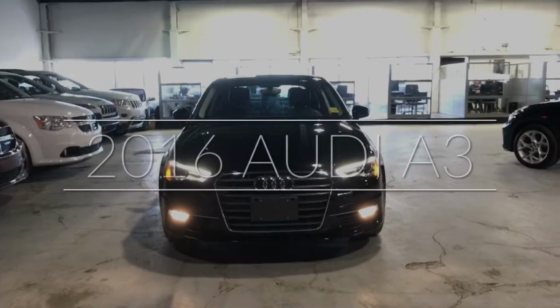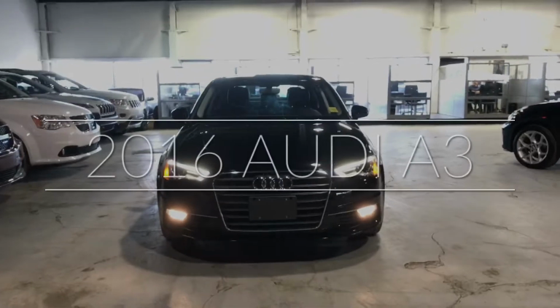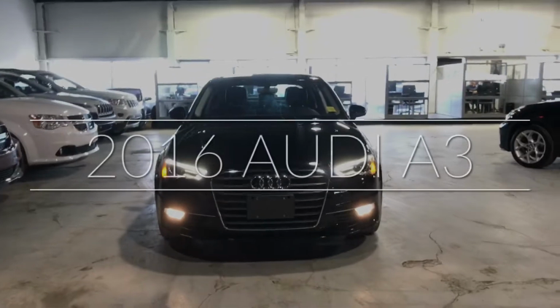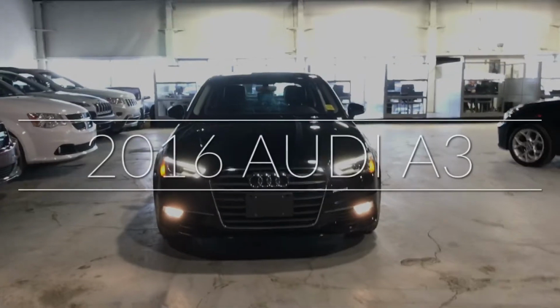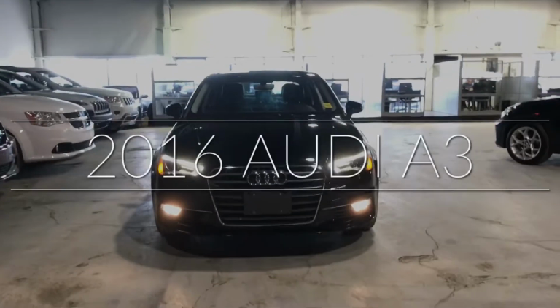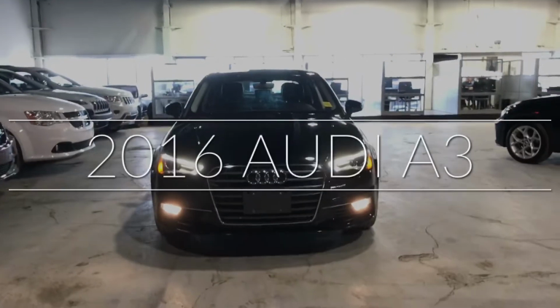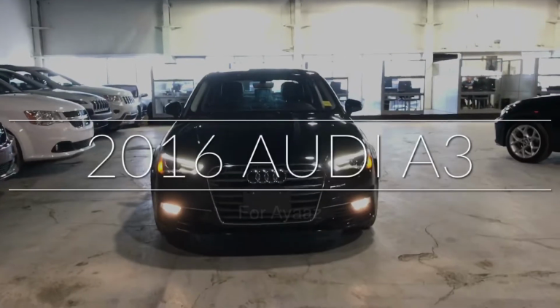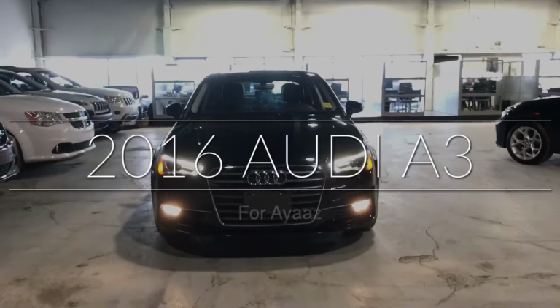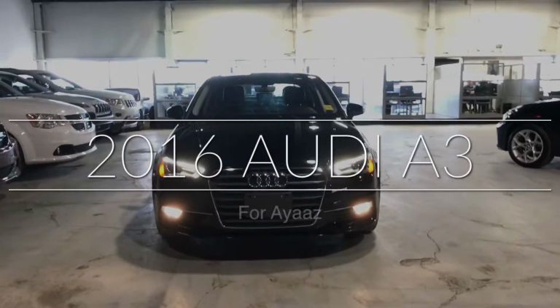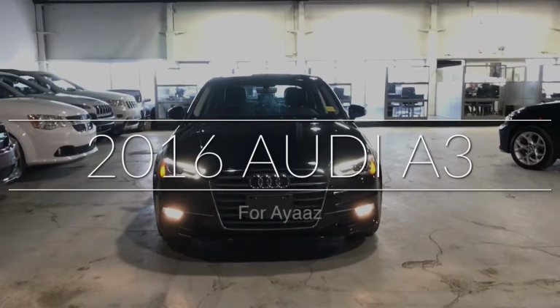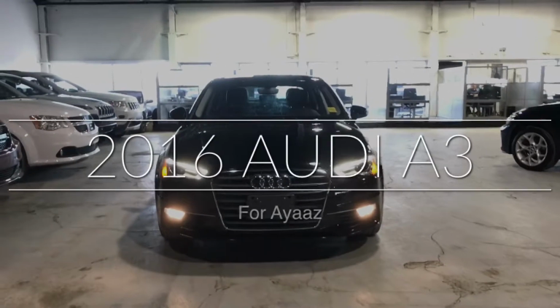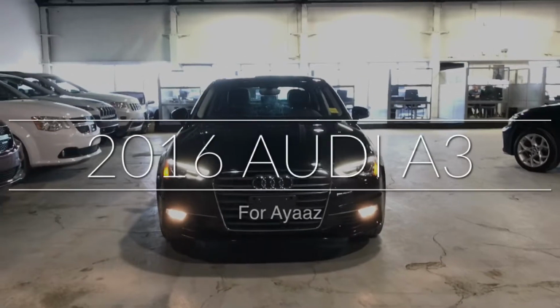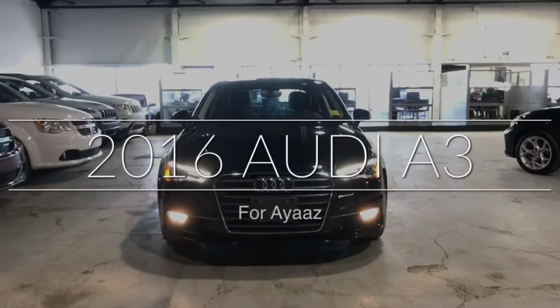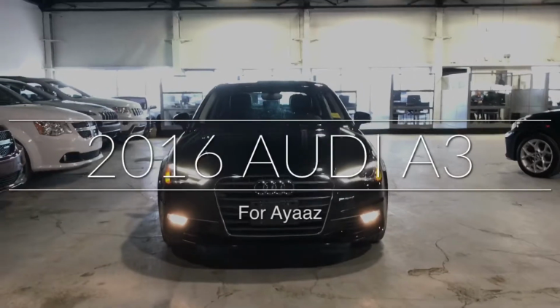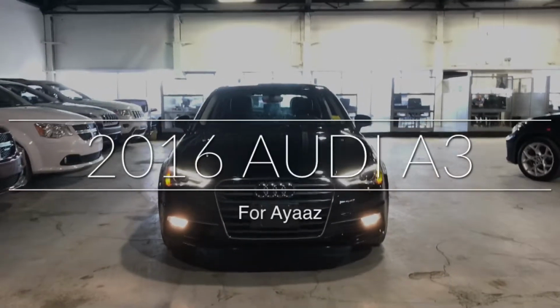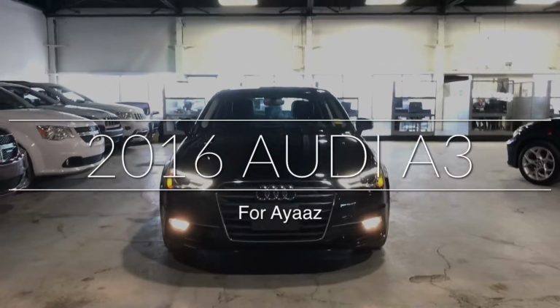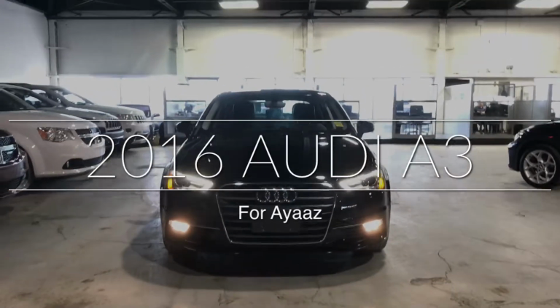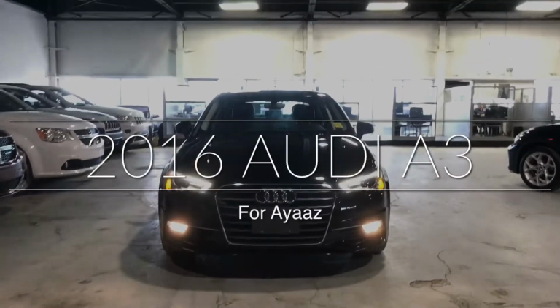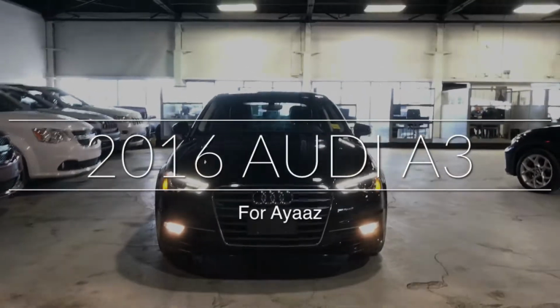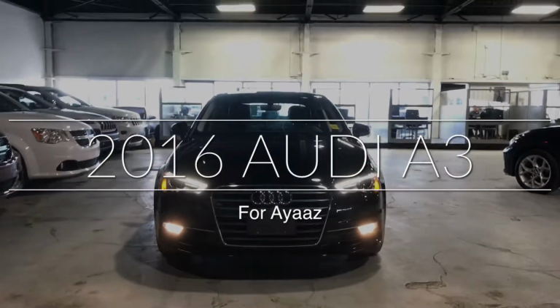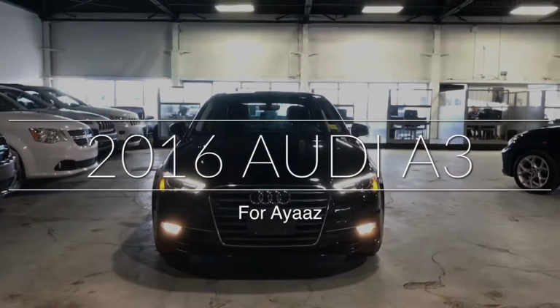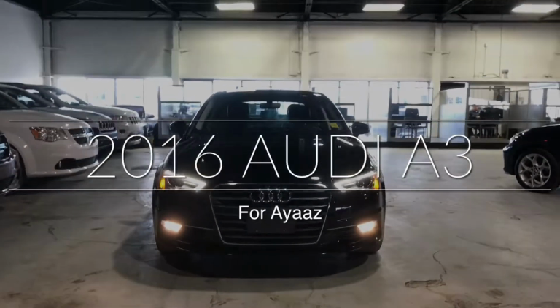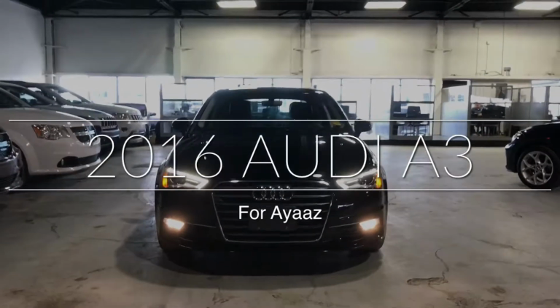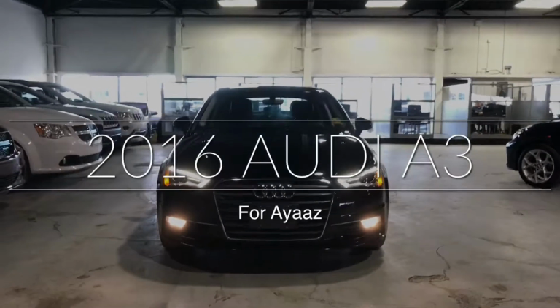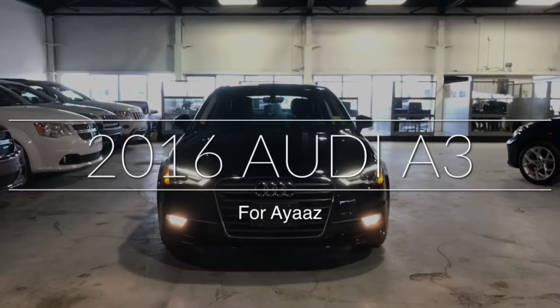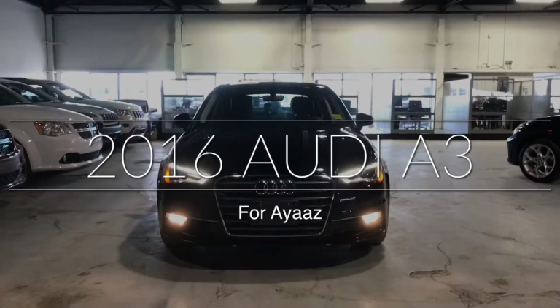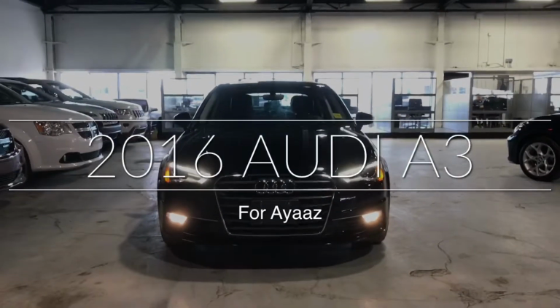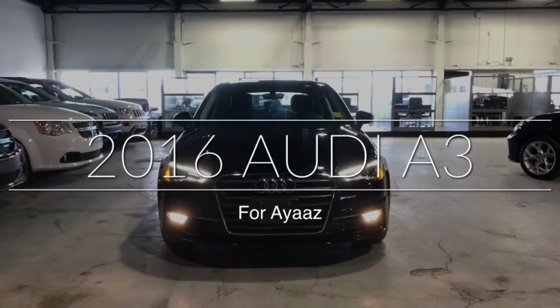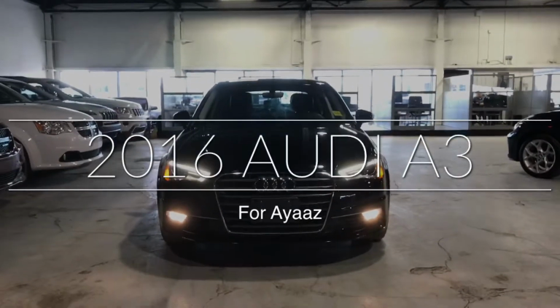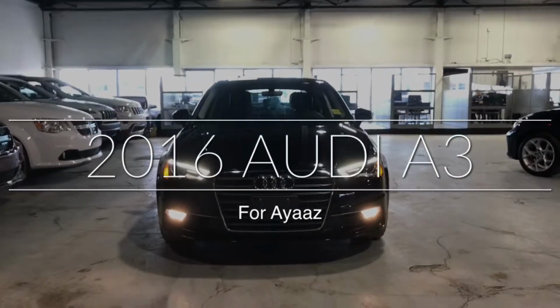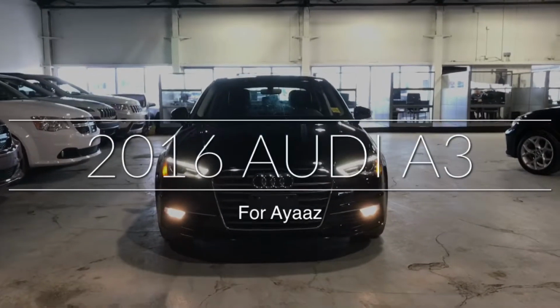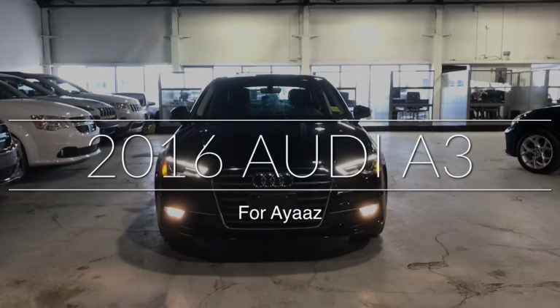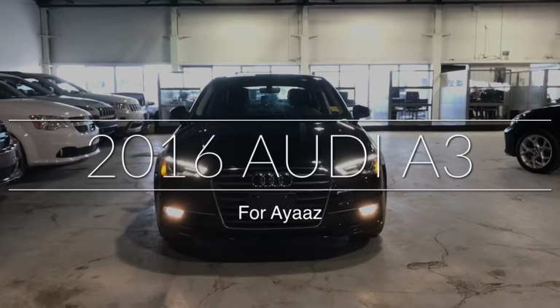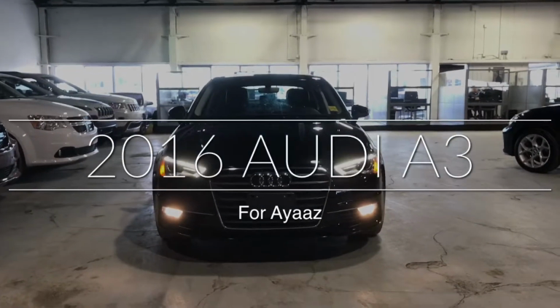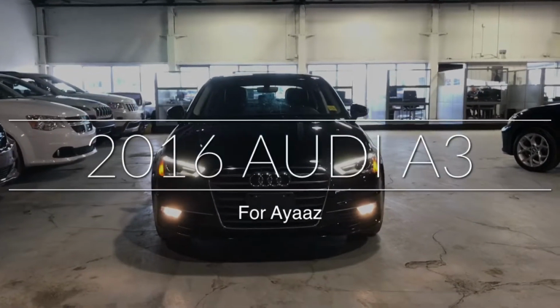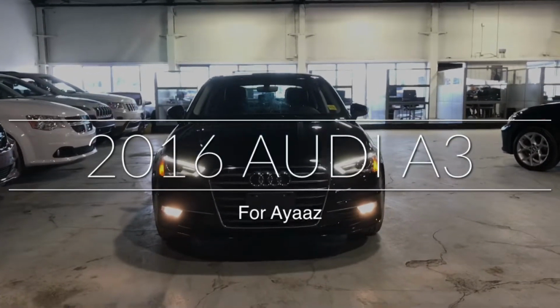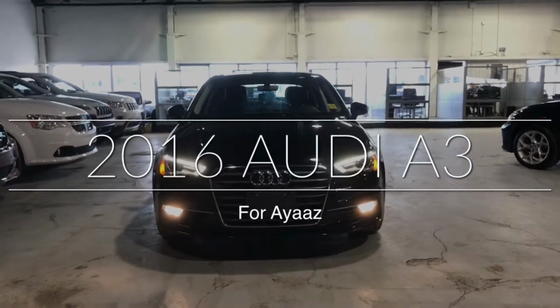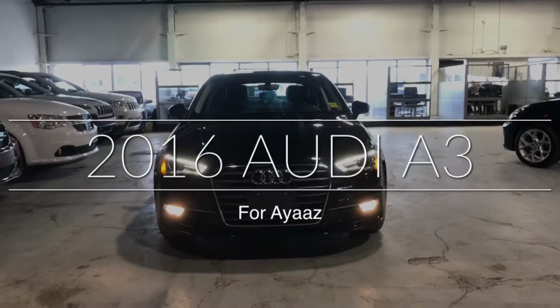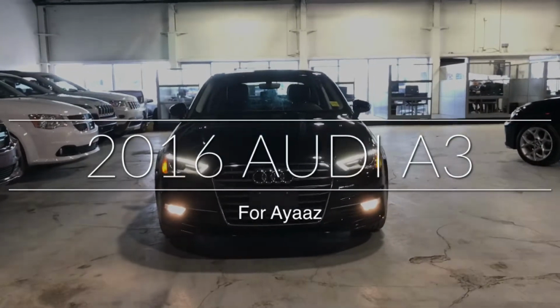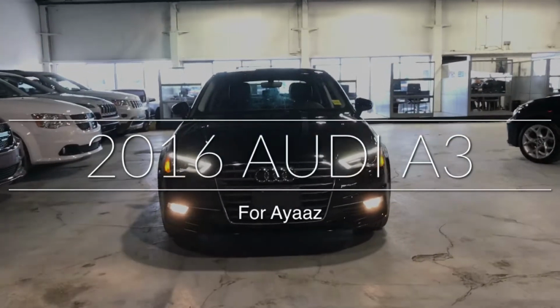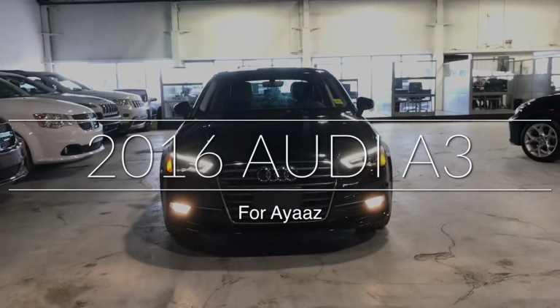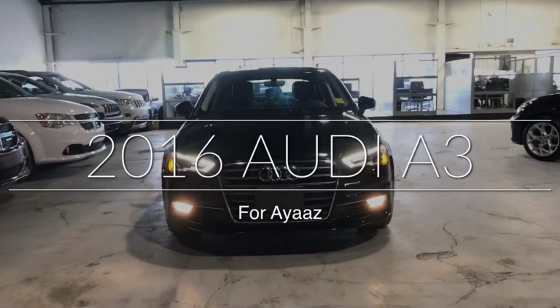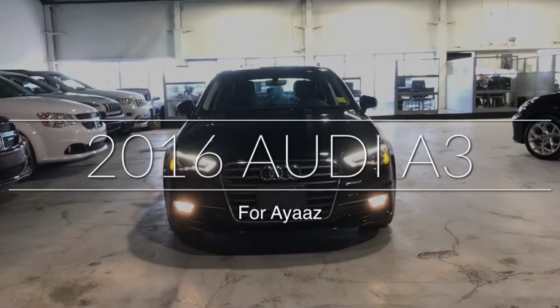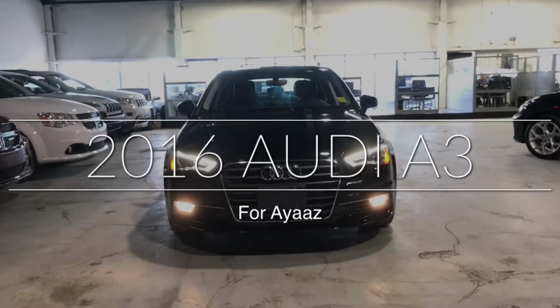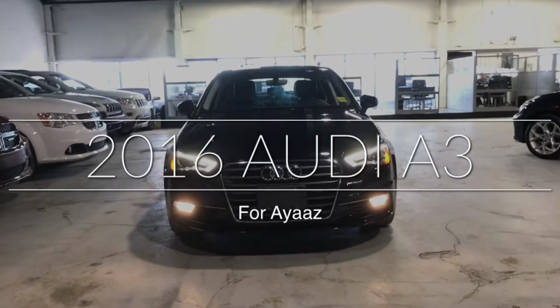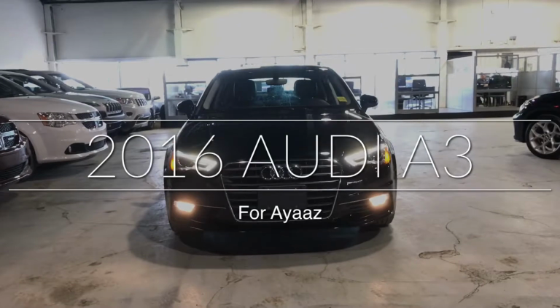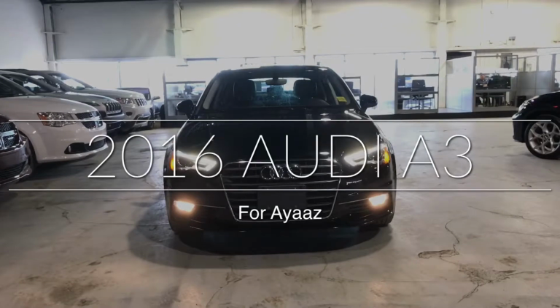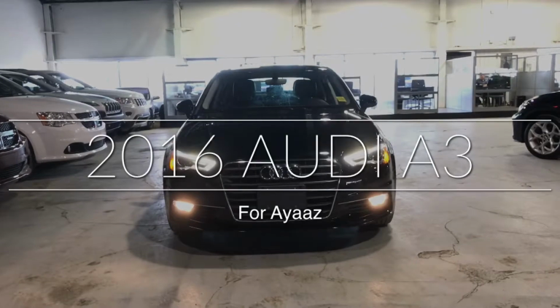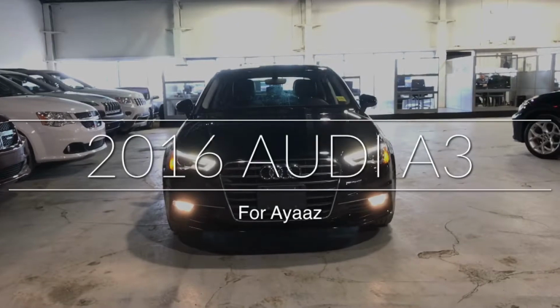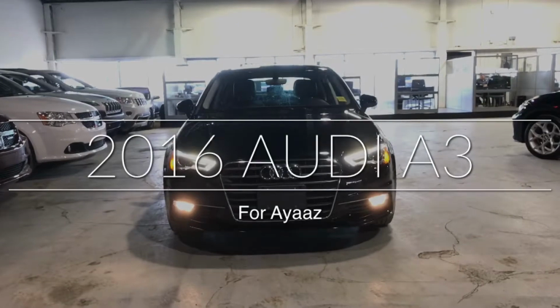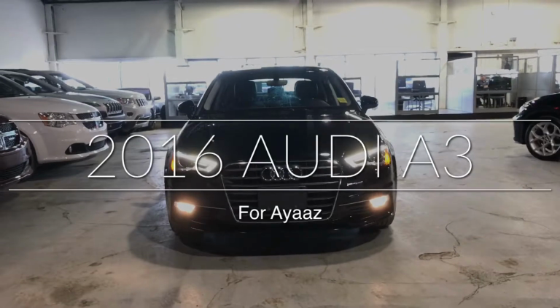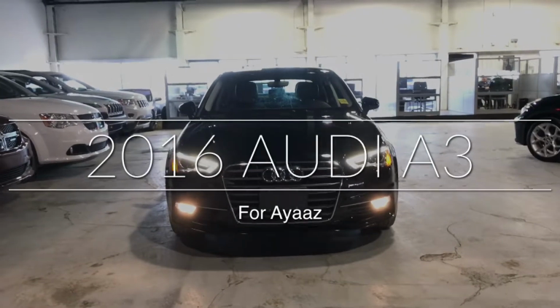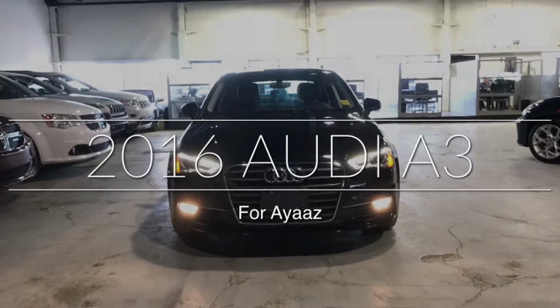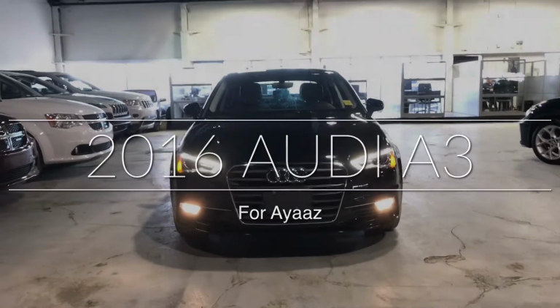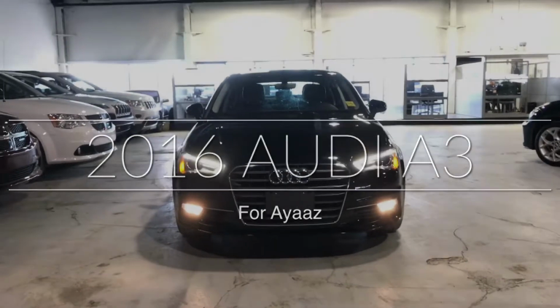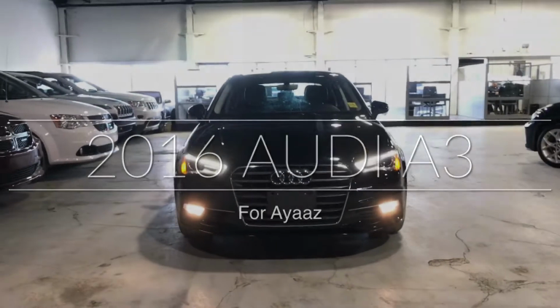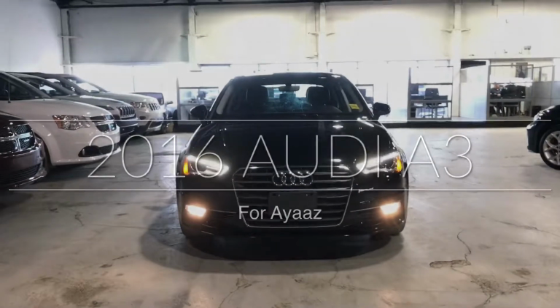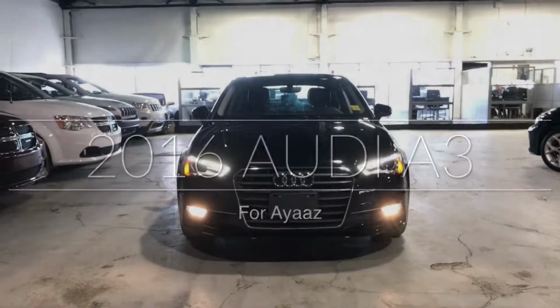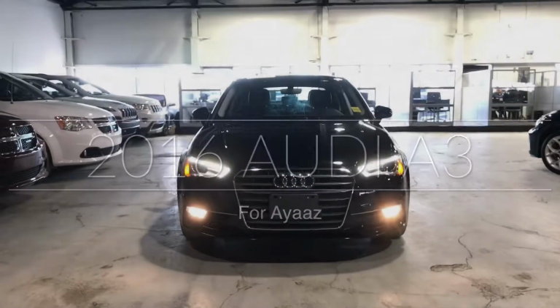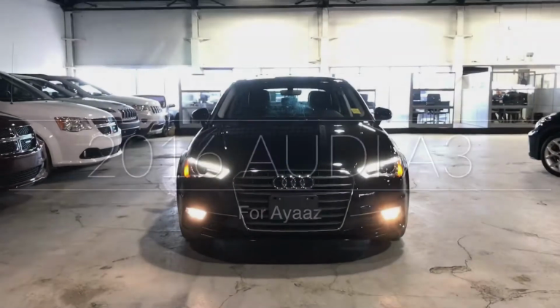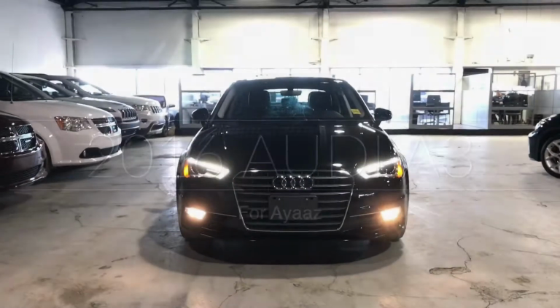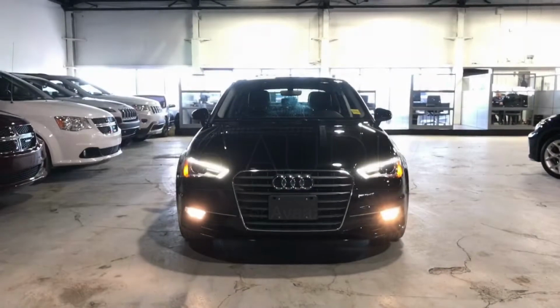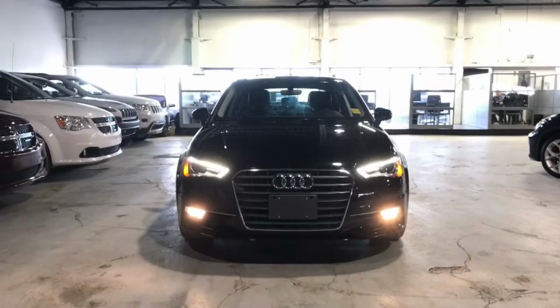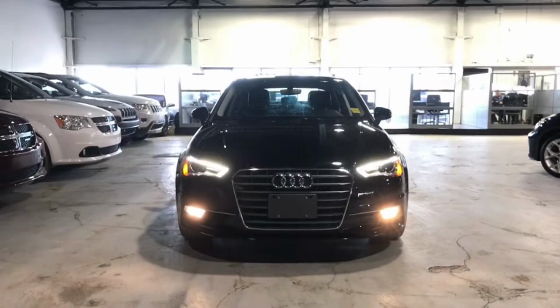Hi Ayaz, Al here at Northside Mitsubishi. I just want to take a quick video for you on the 2016 Audi A3 that you inquired on.